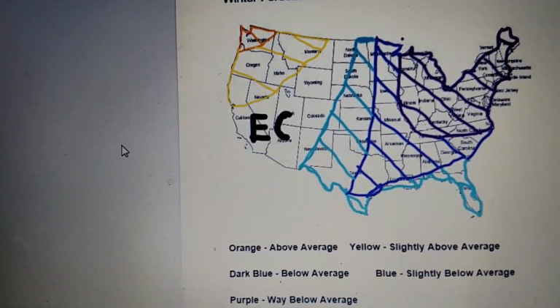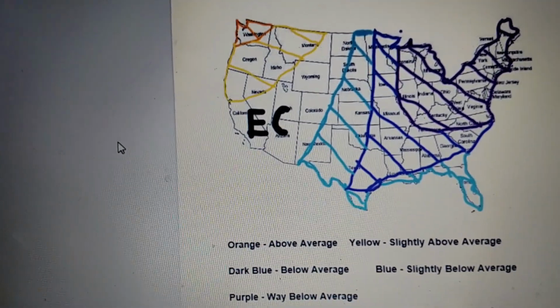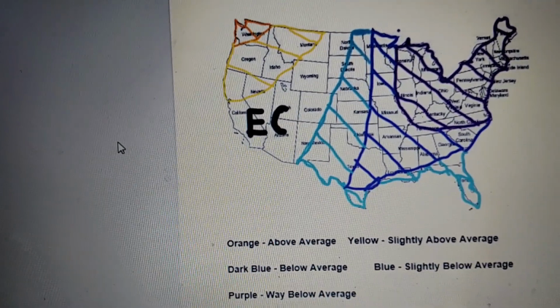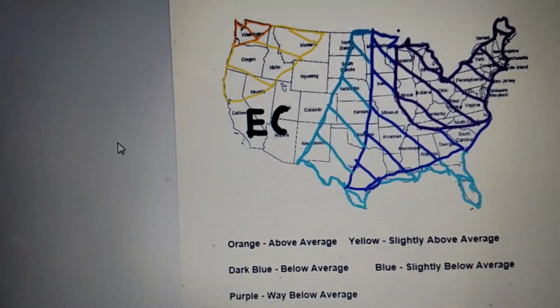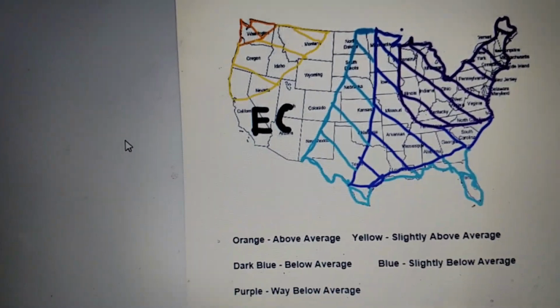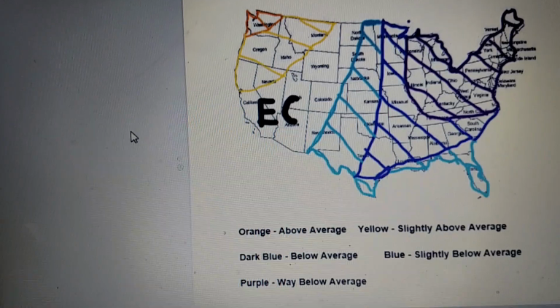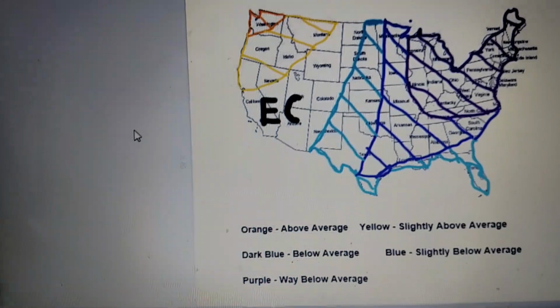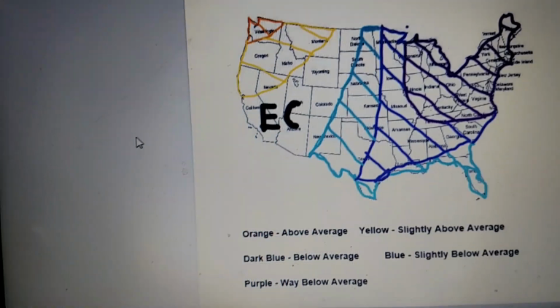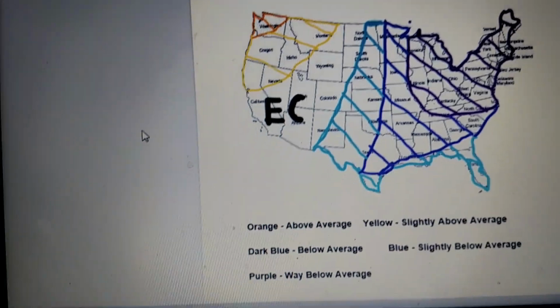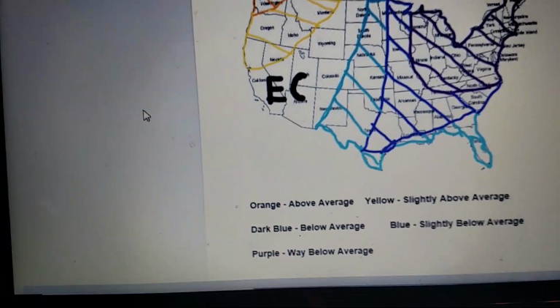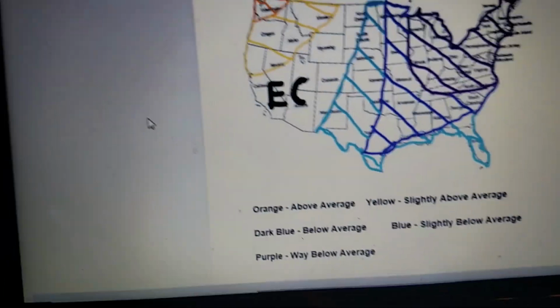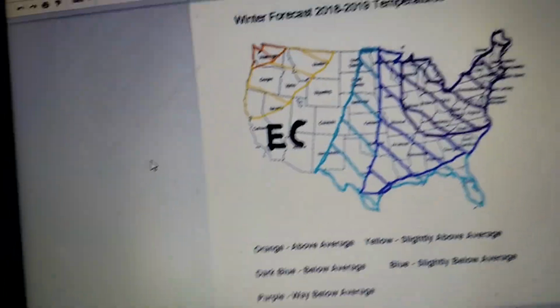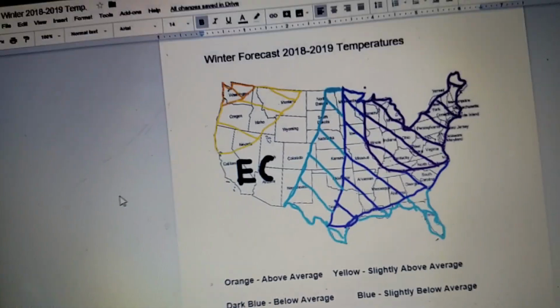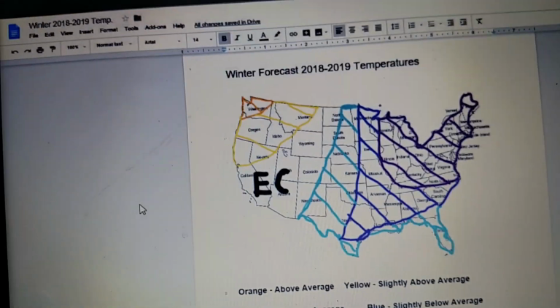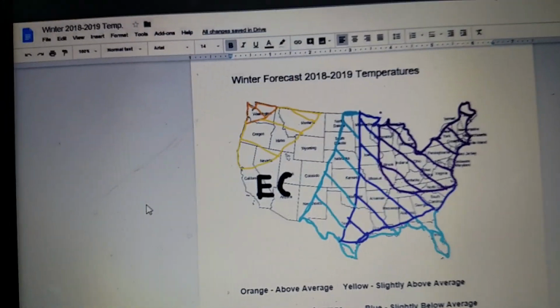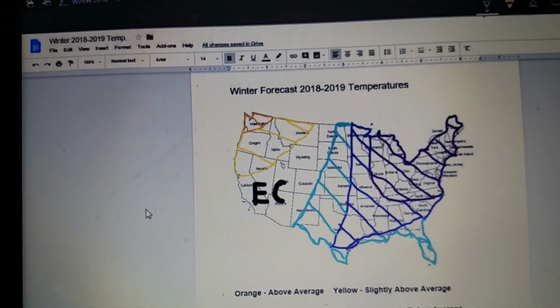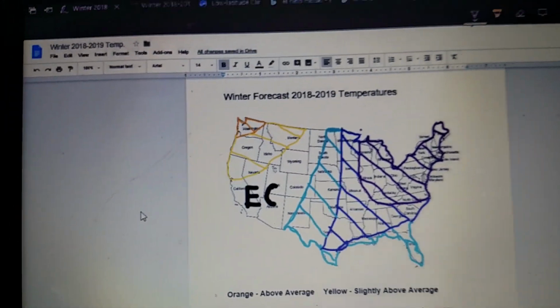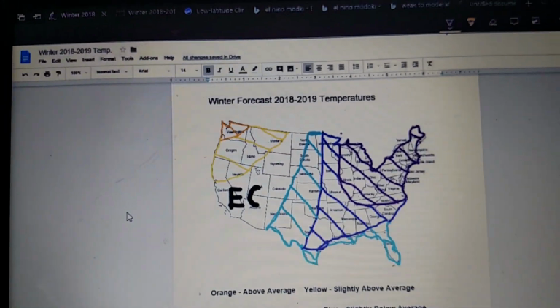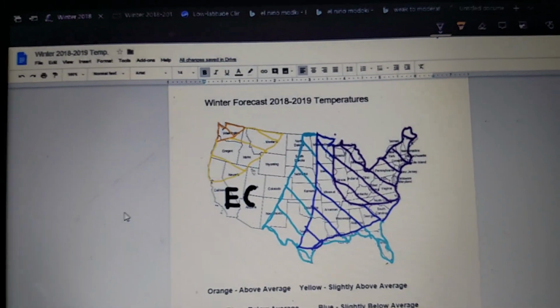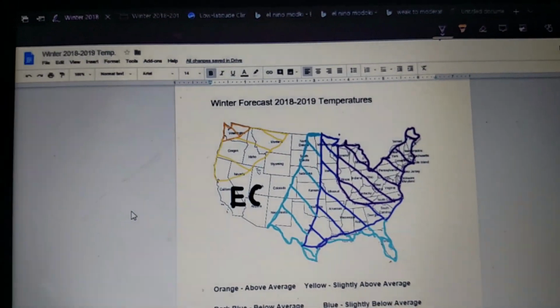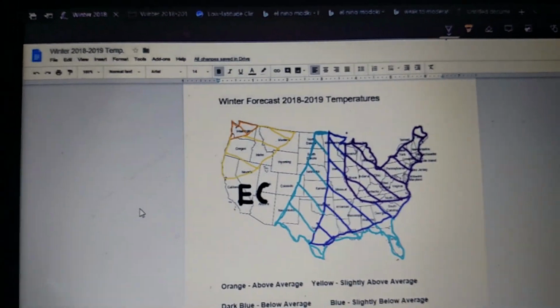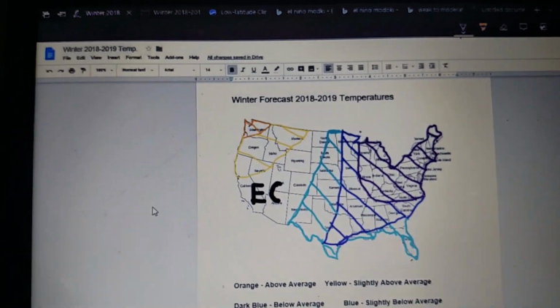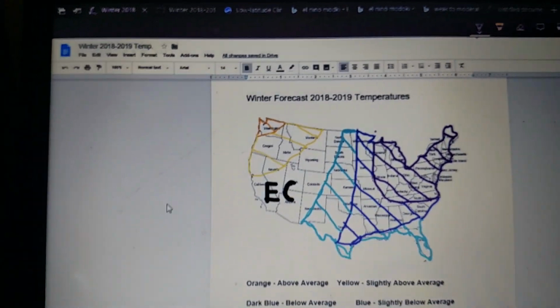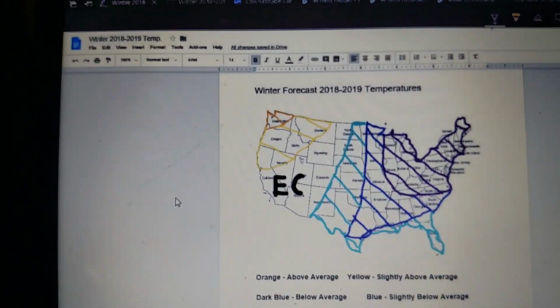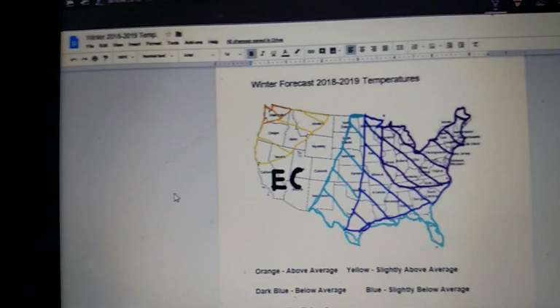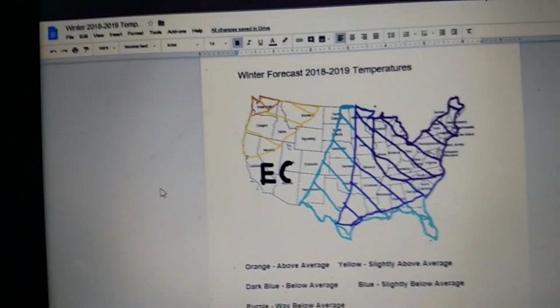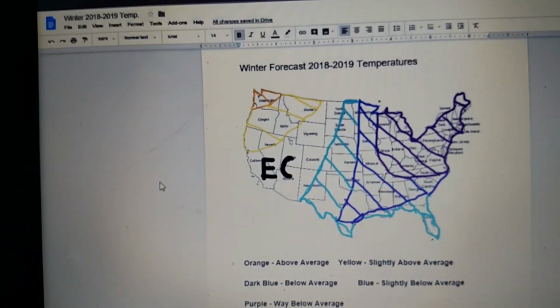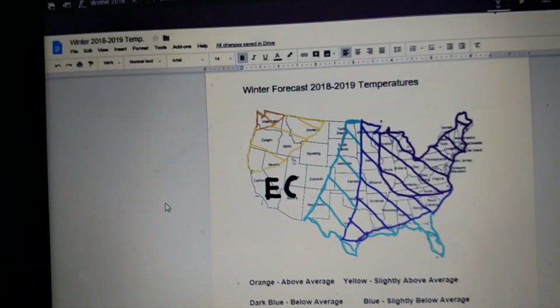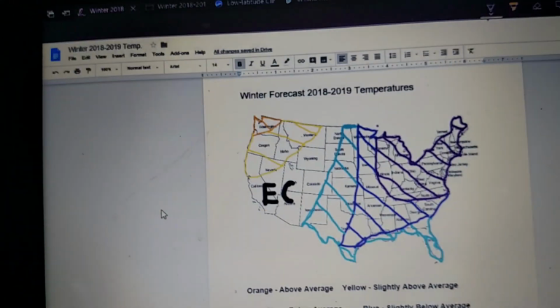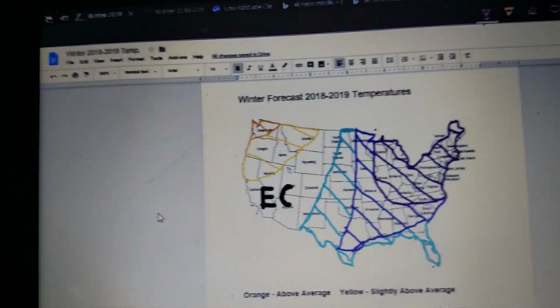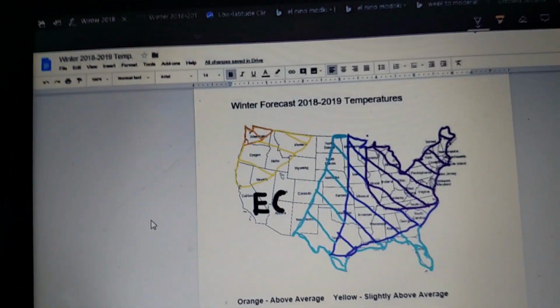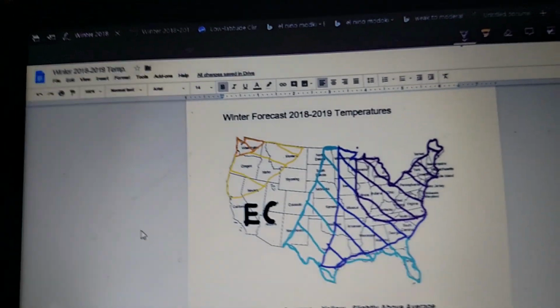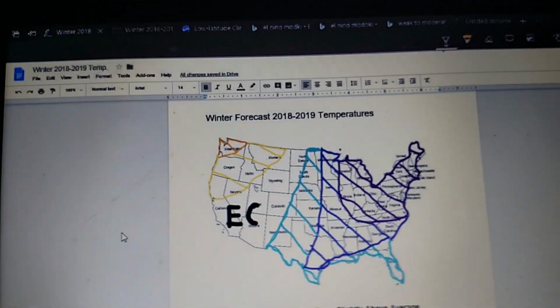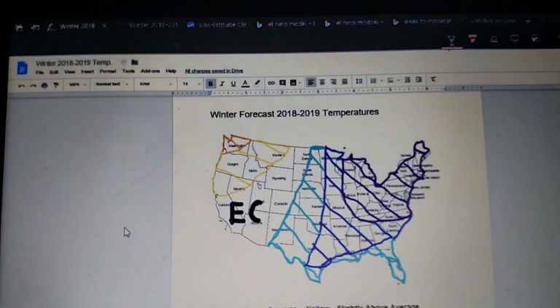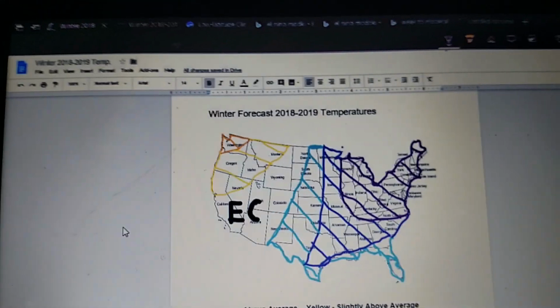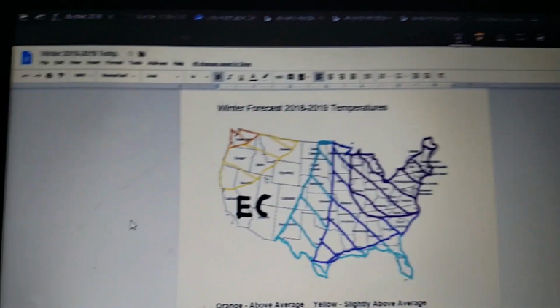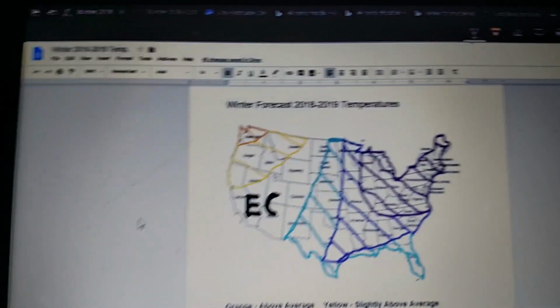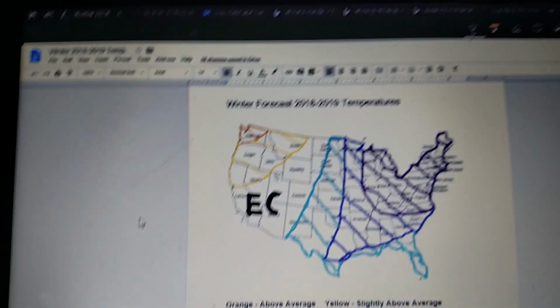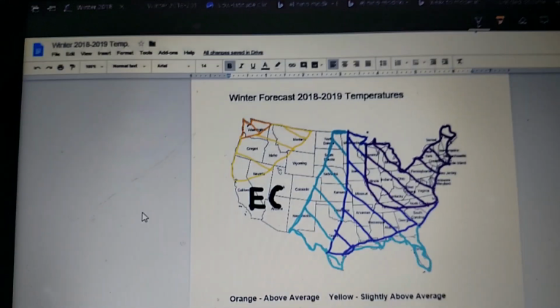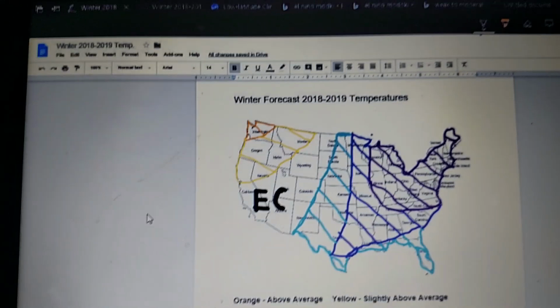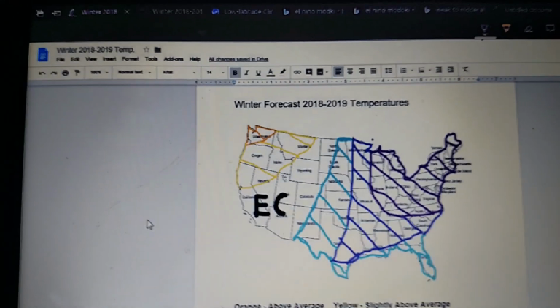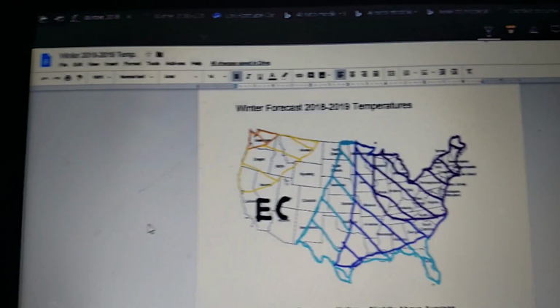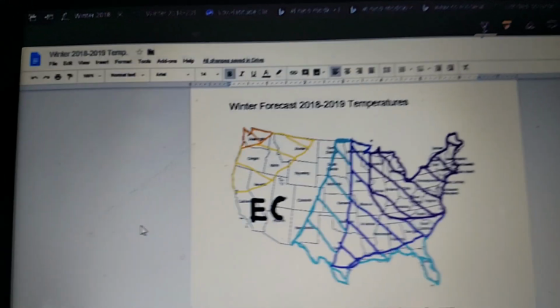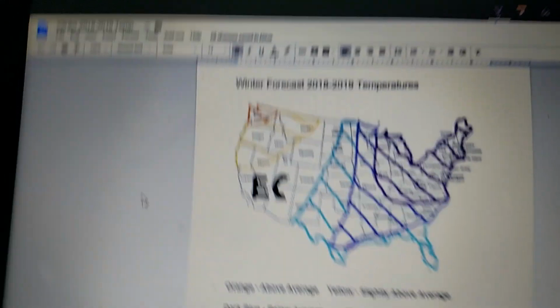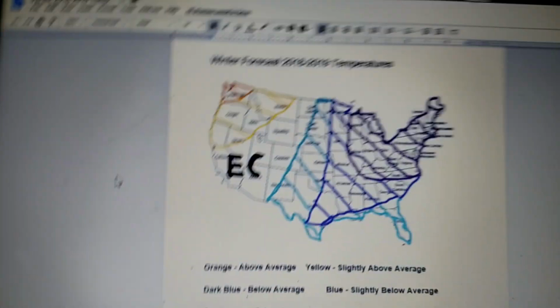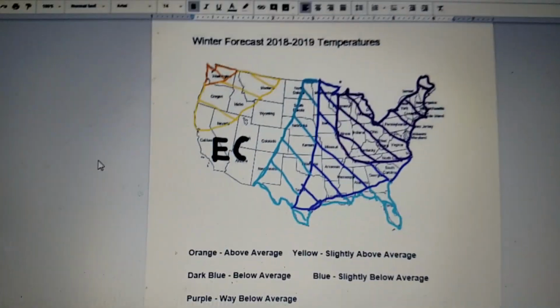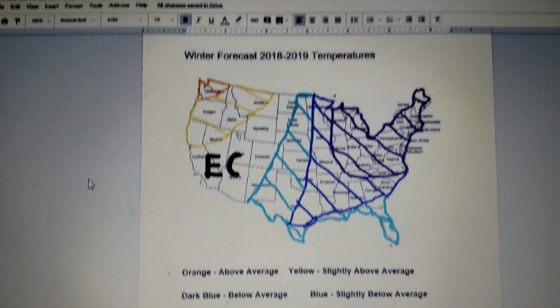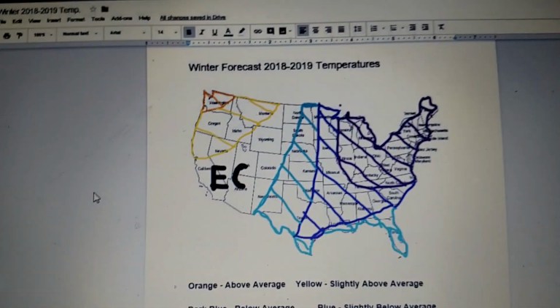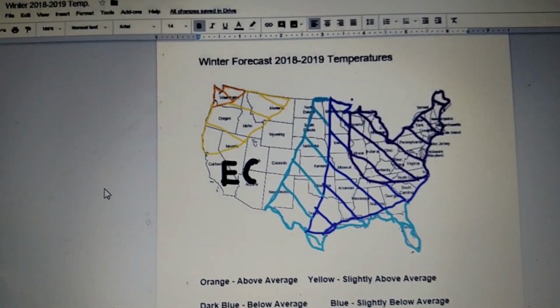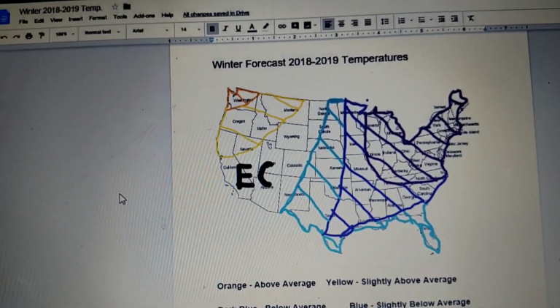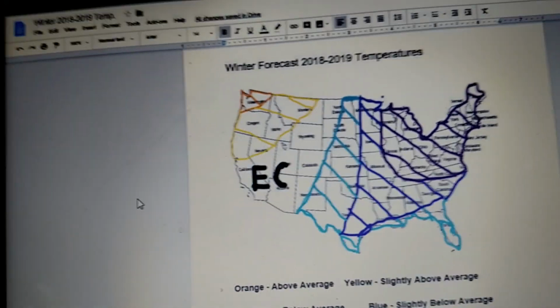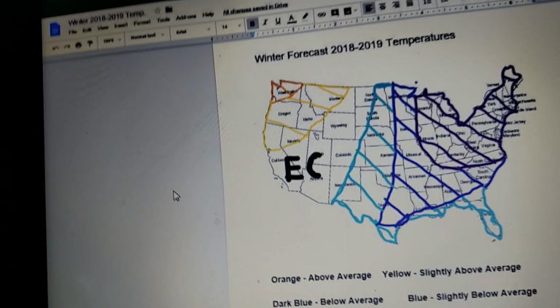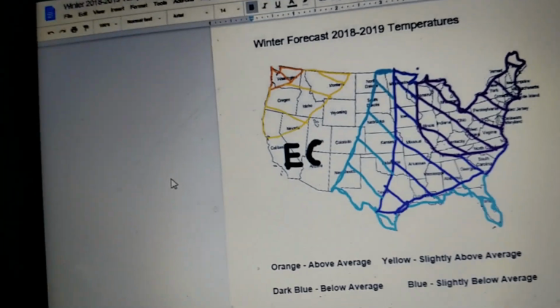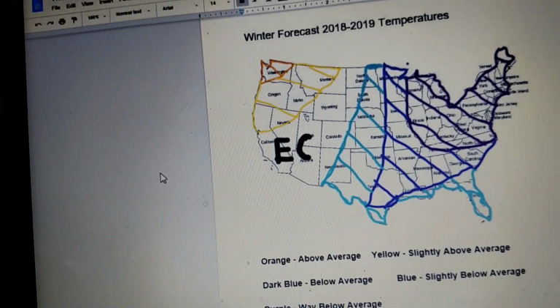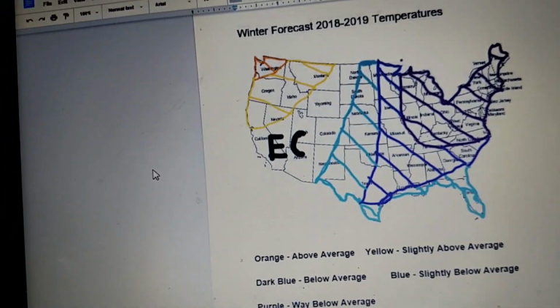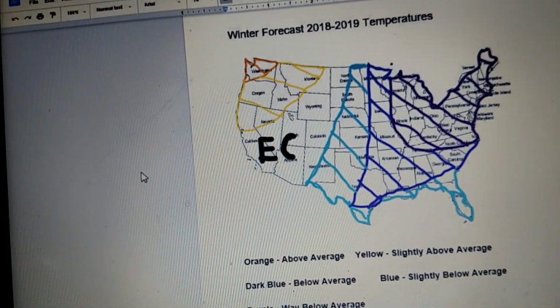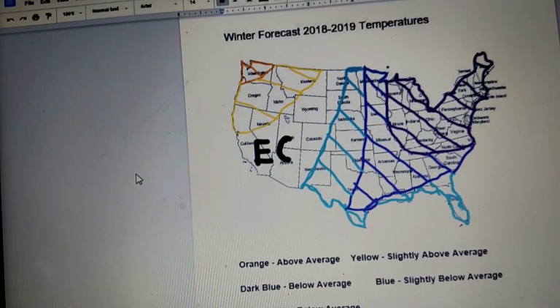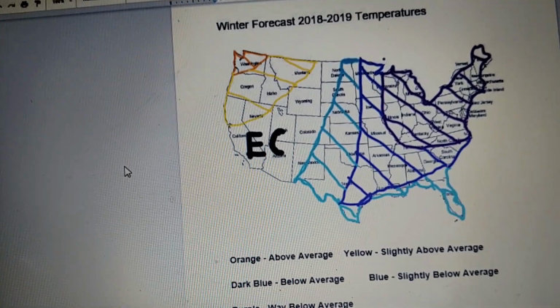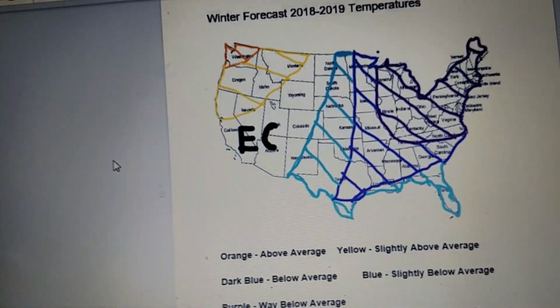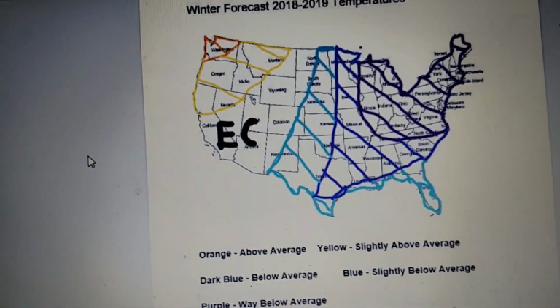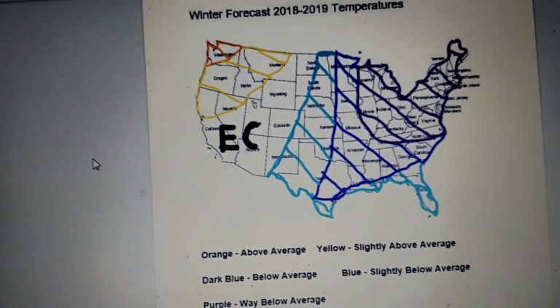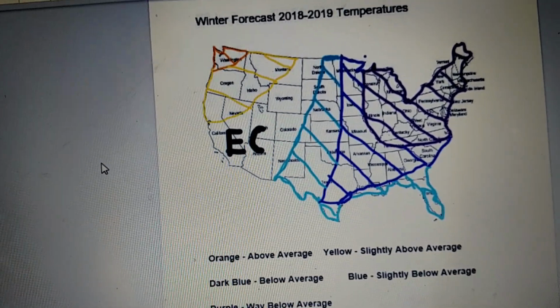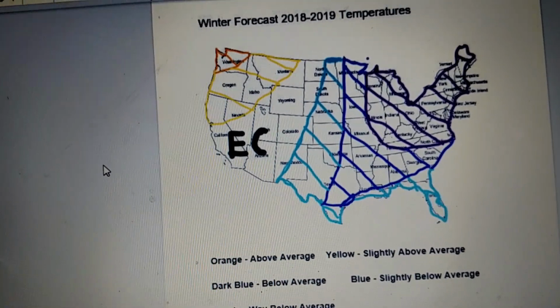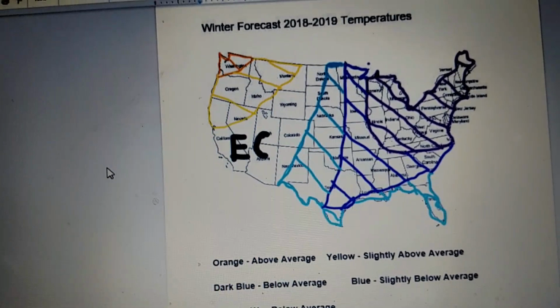There's been people asking me if there's going to be a pretty good winter in the northwest.